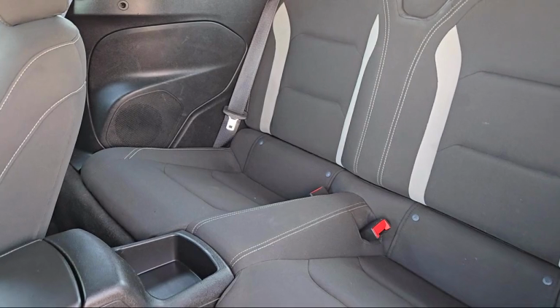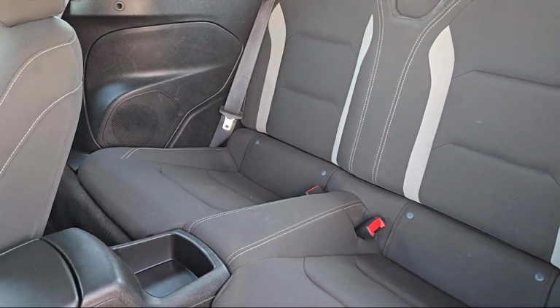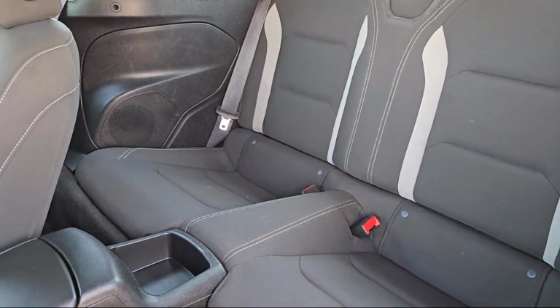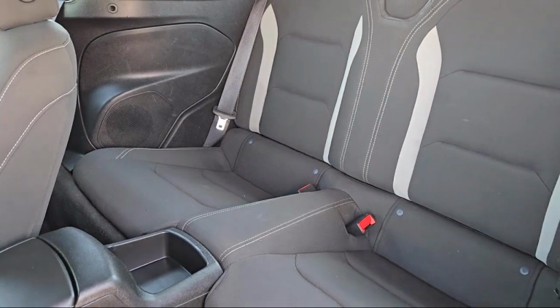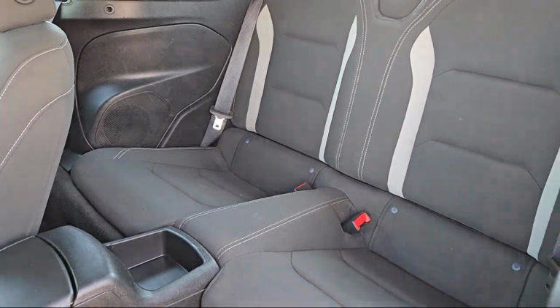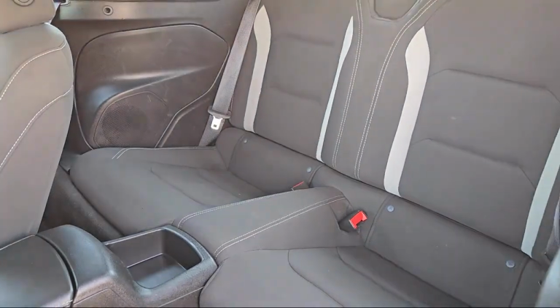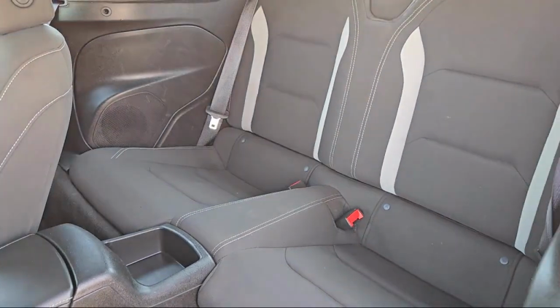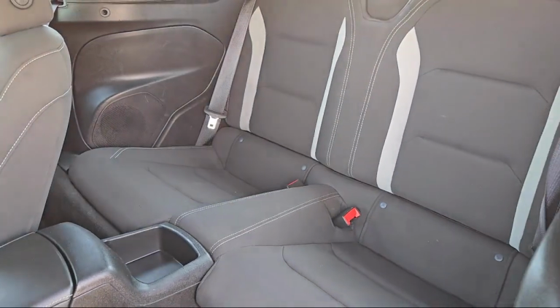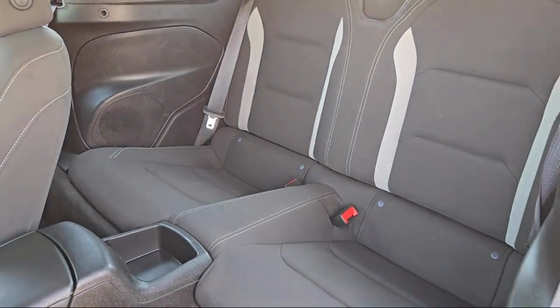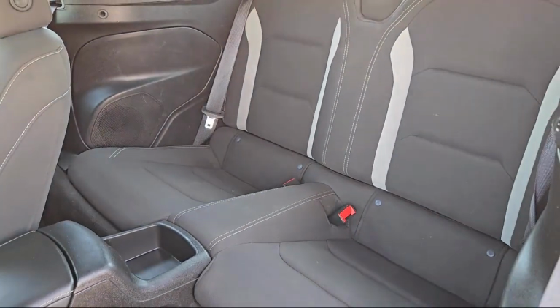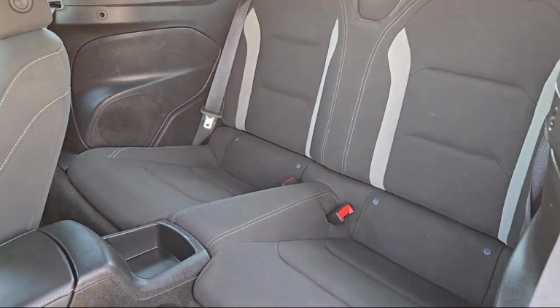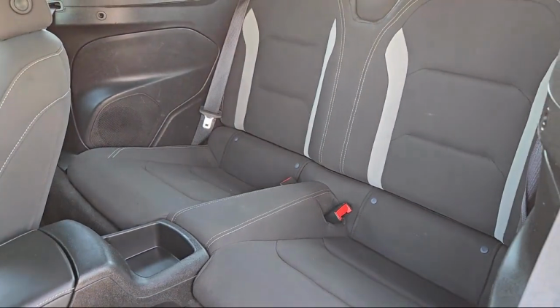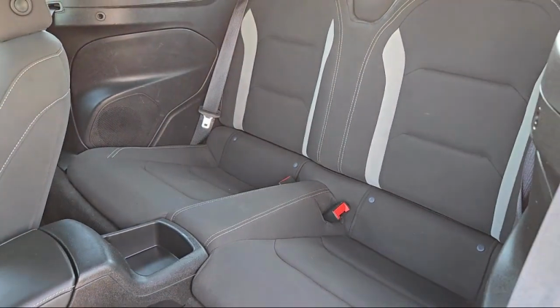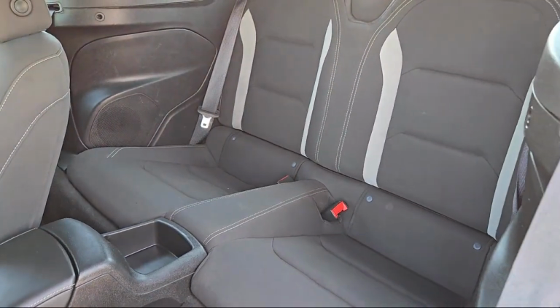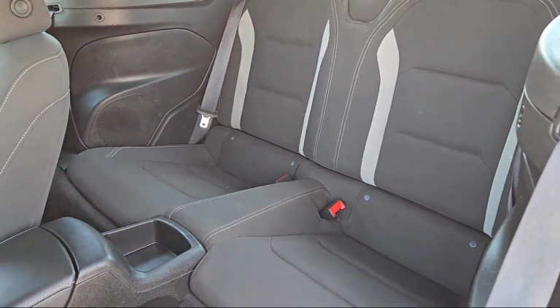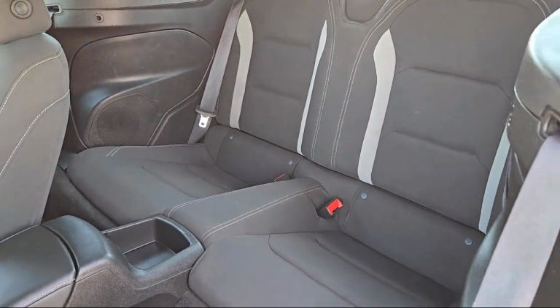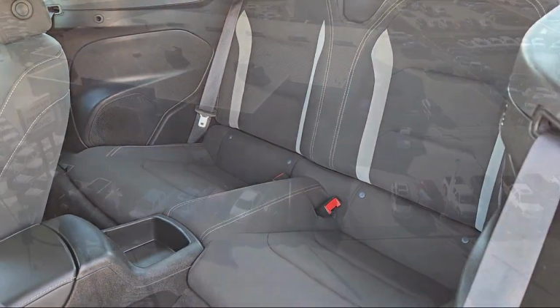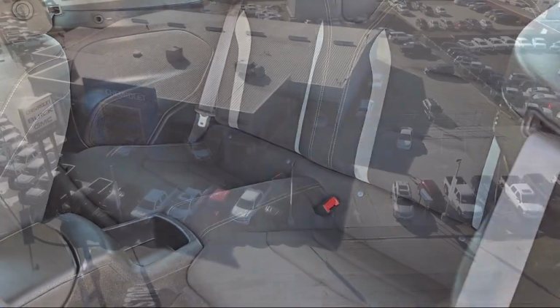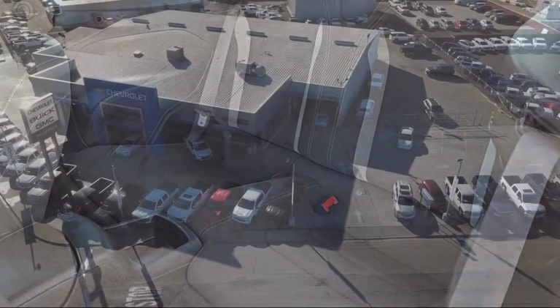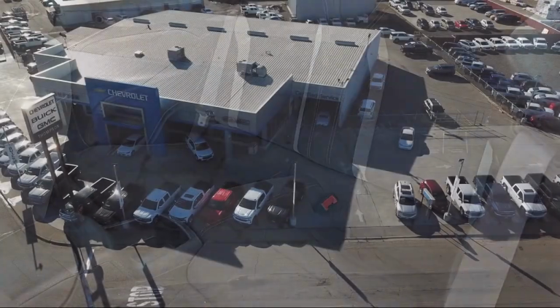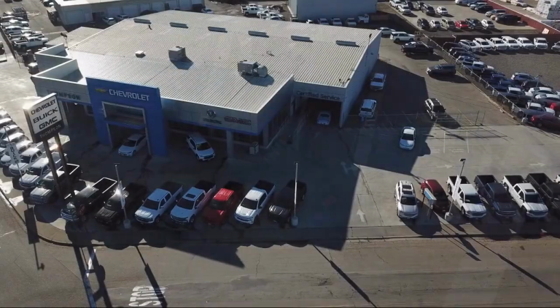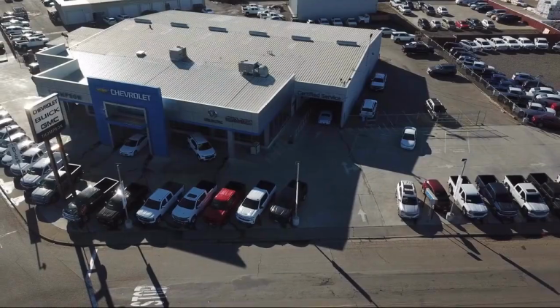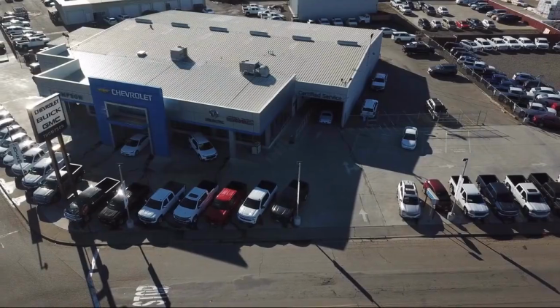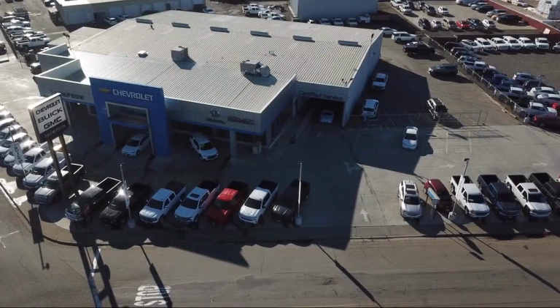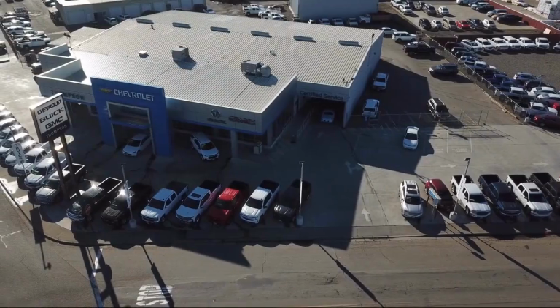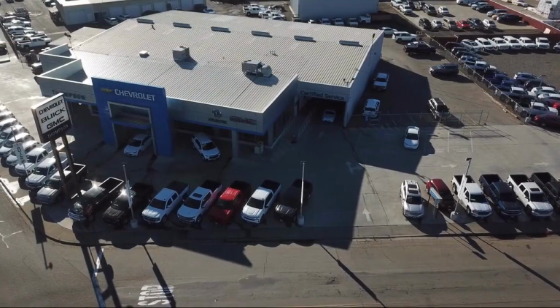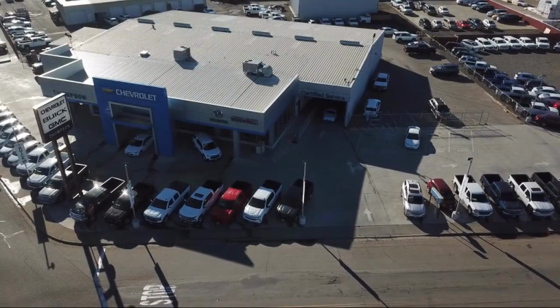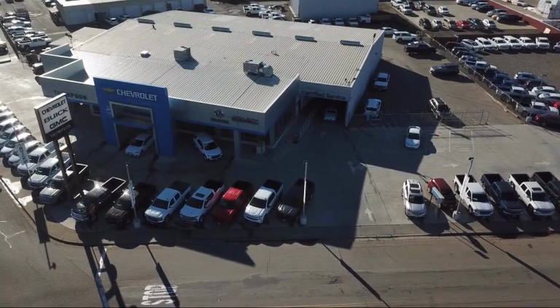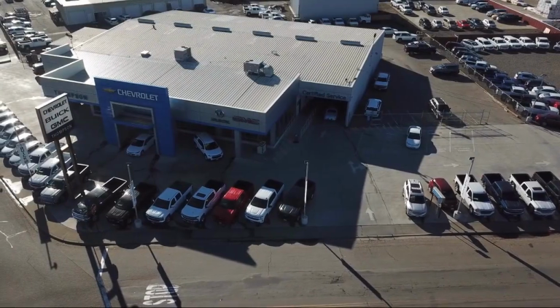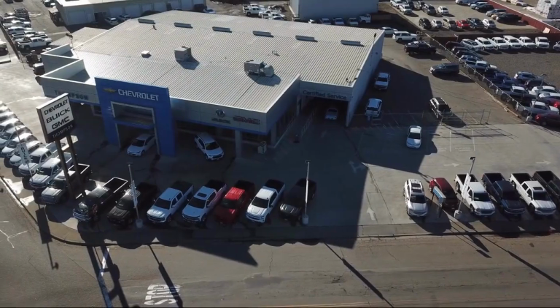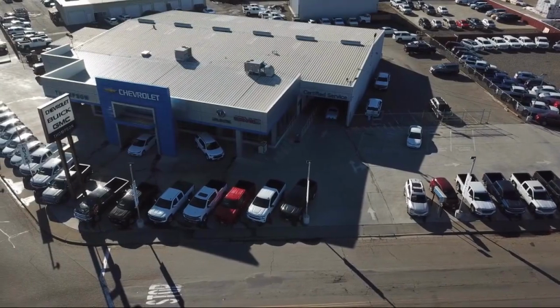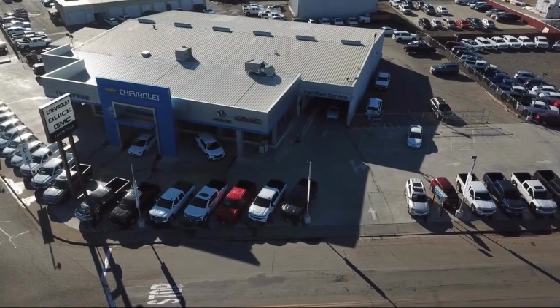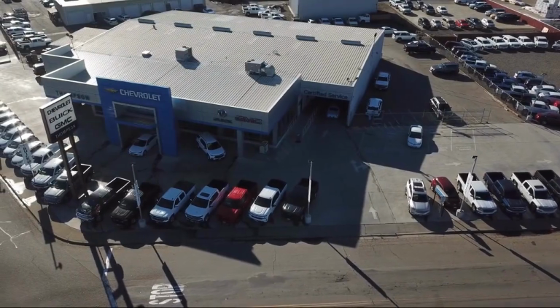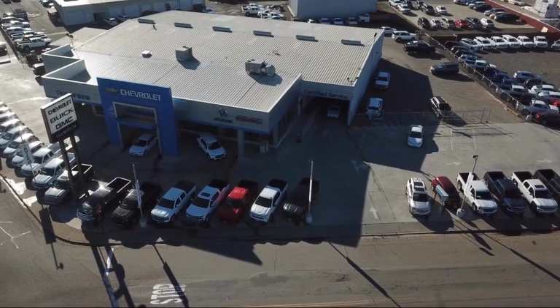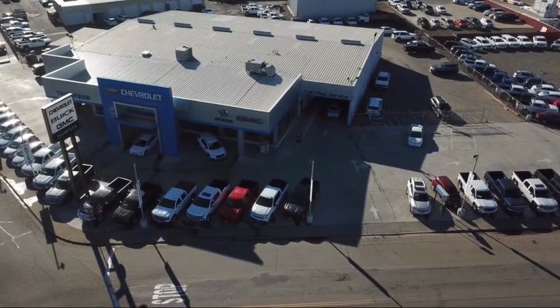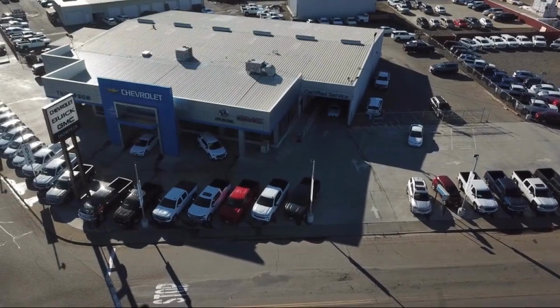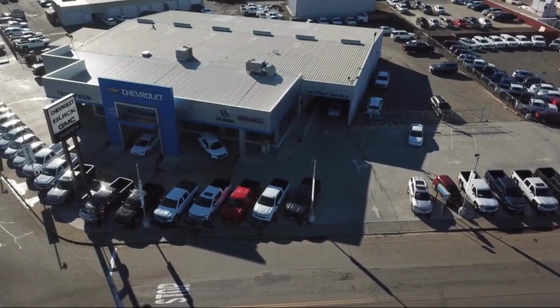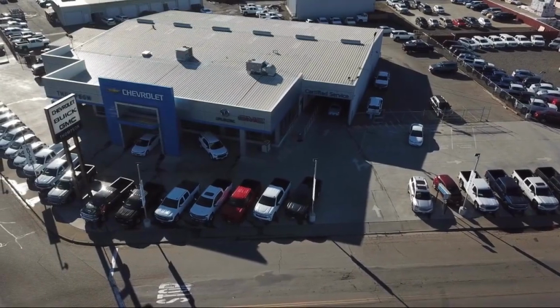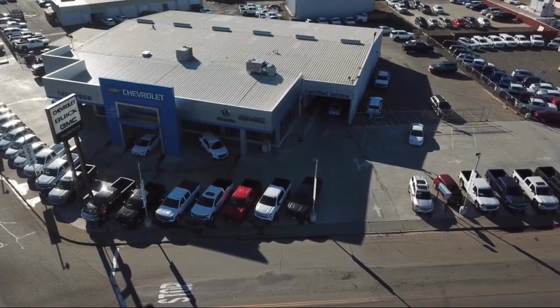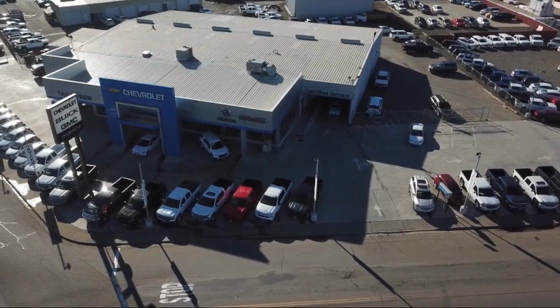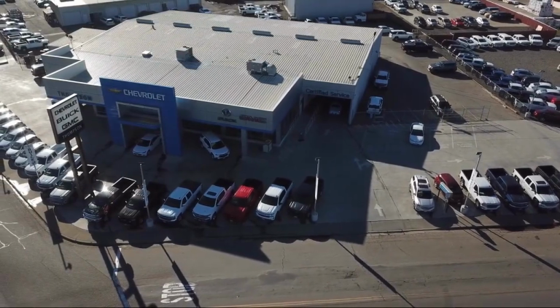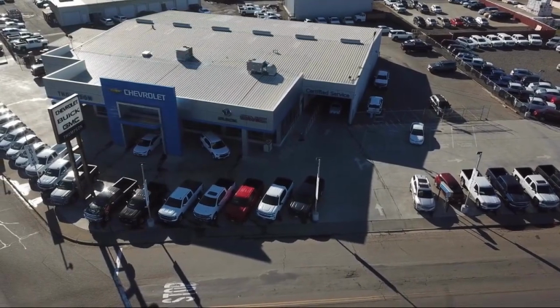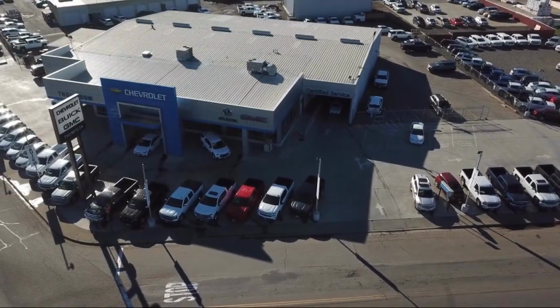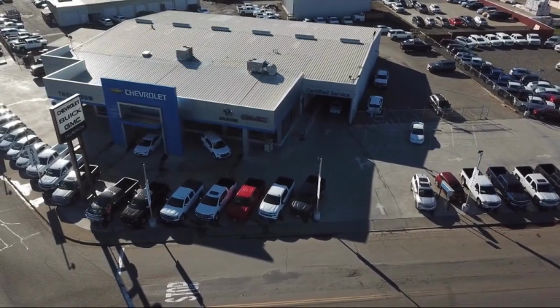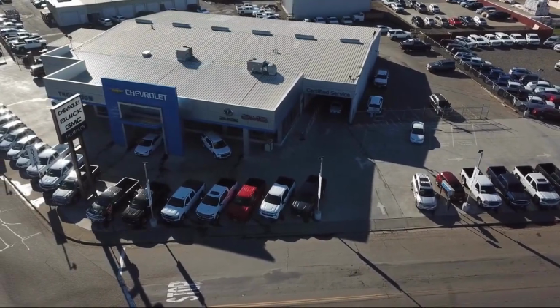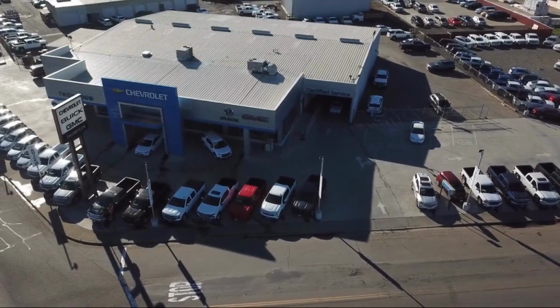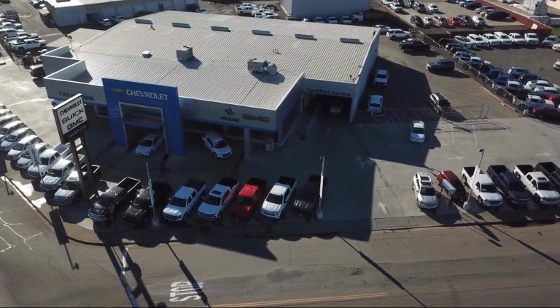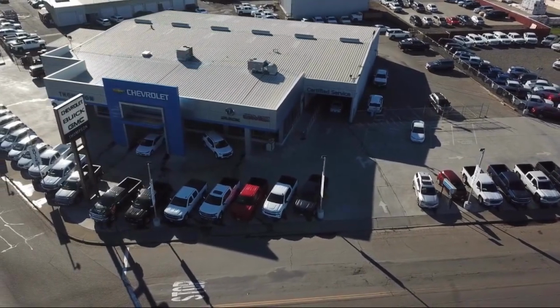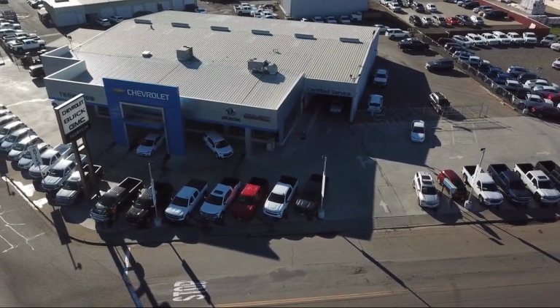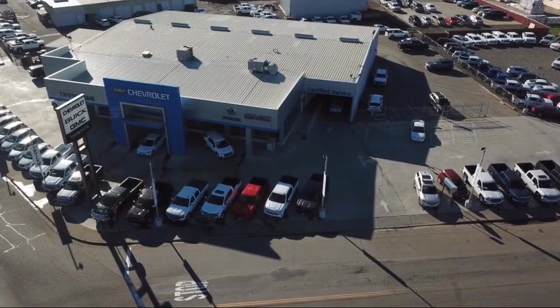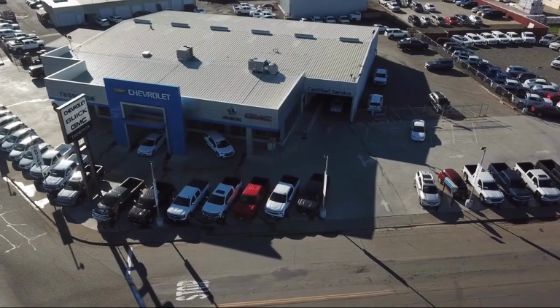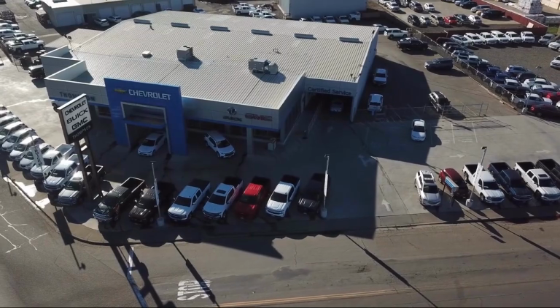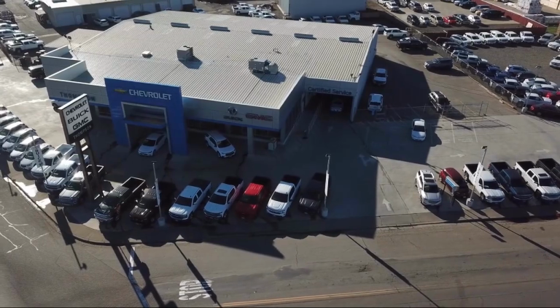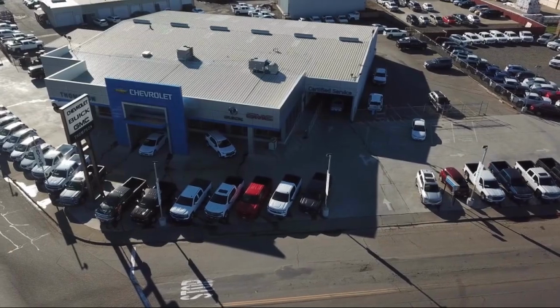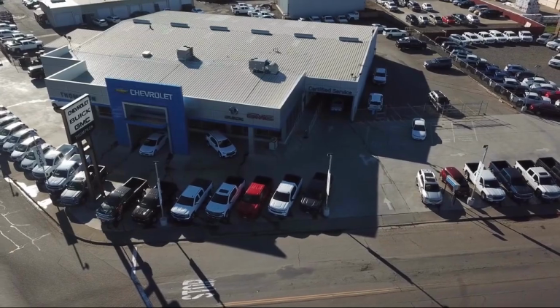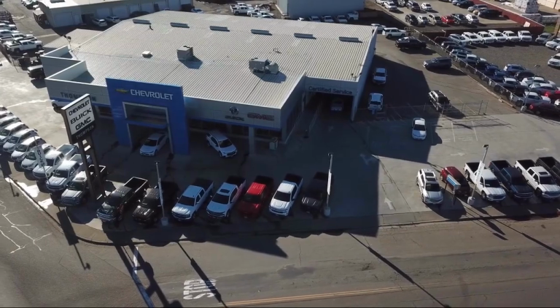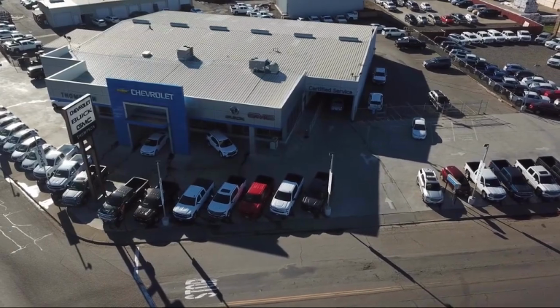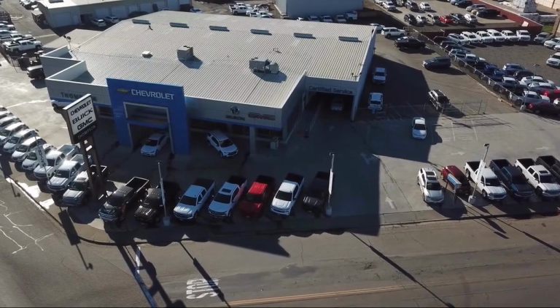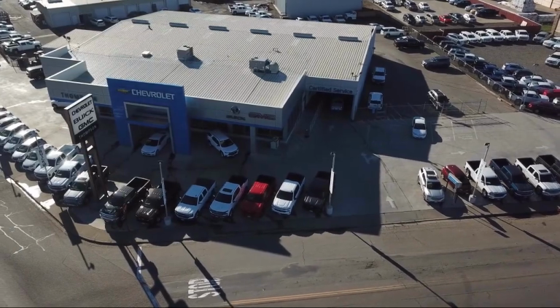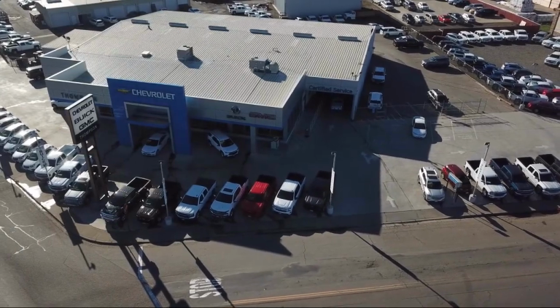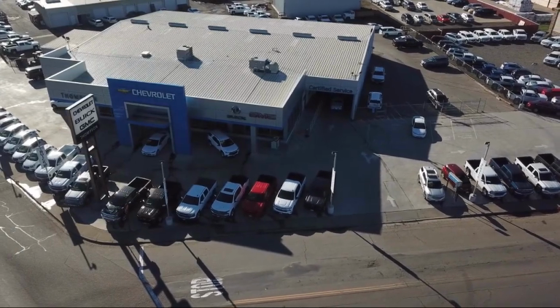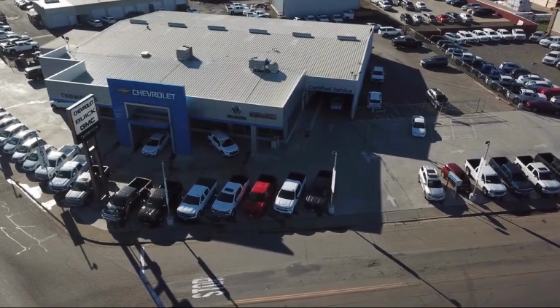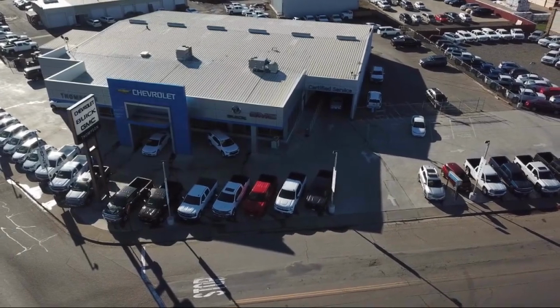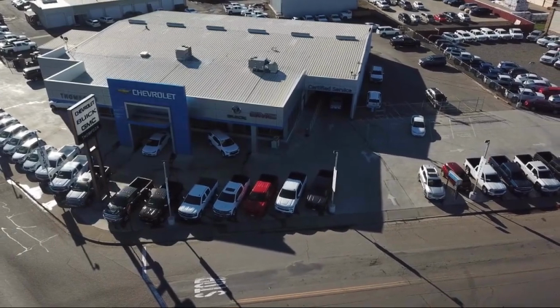We go above and beyond to make sure that you are comfortable throughout the entire car shopping journey. Come visit us today. We're located at 701 South 2nd Street in Patterson.